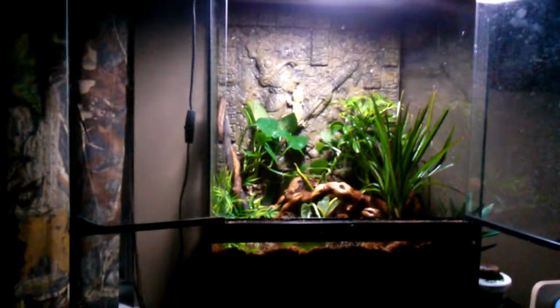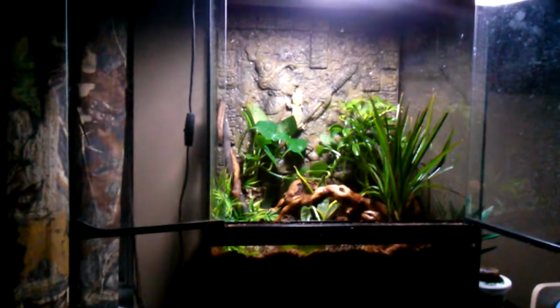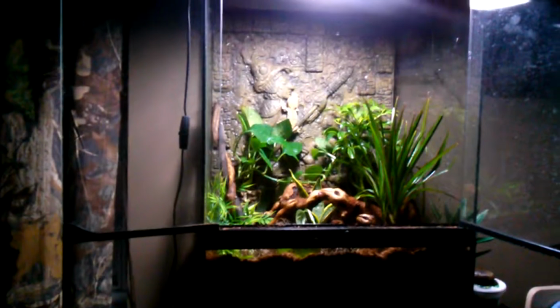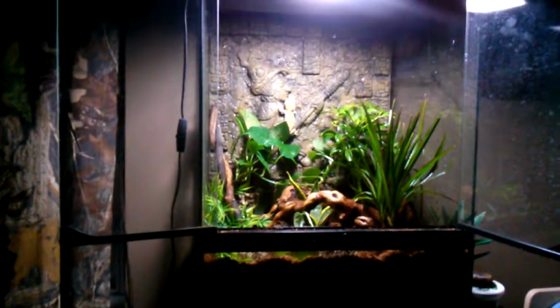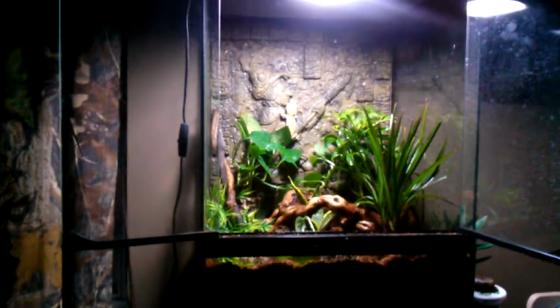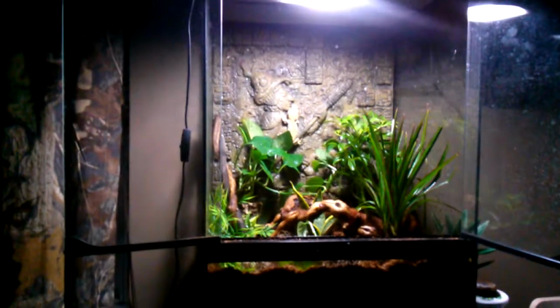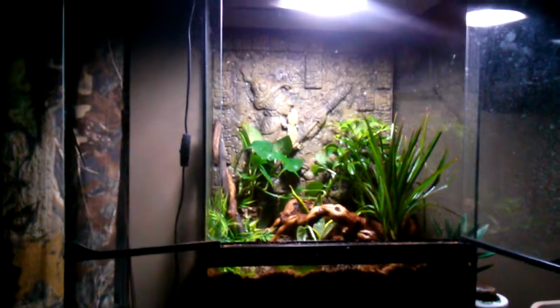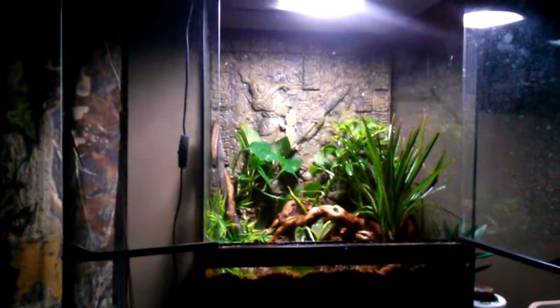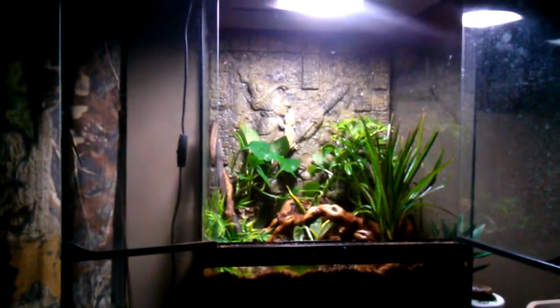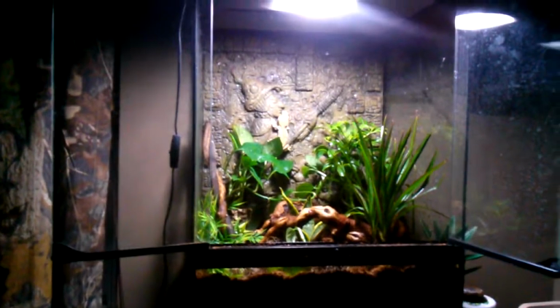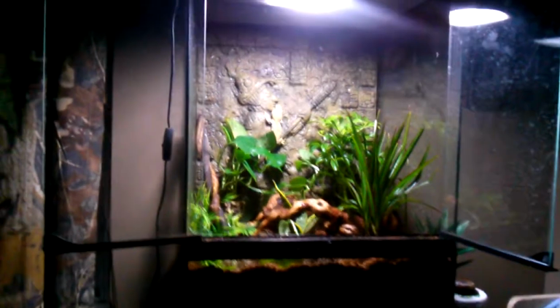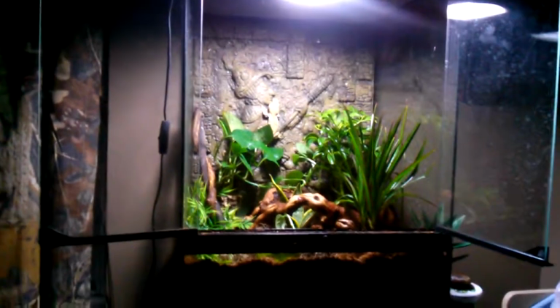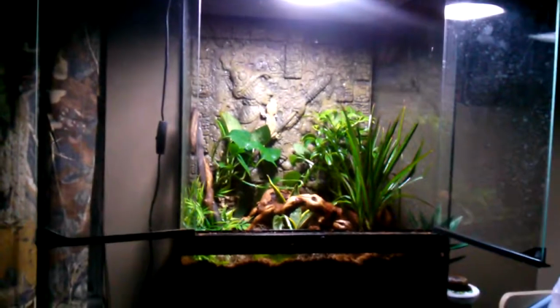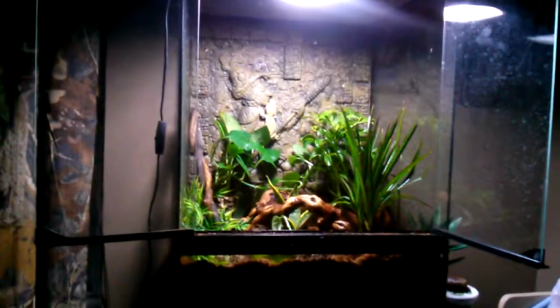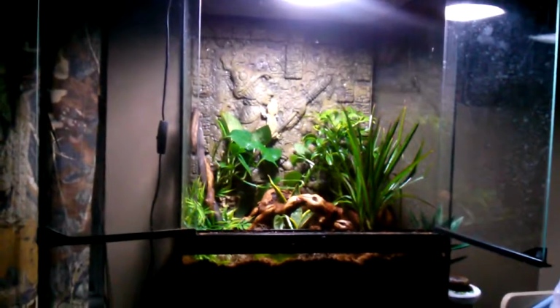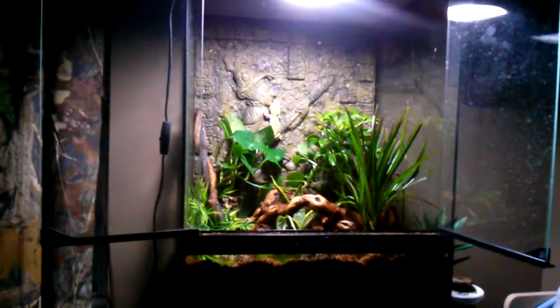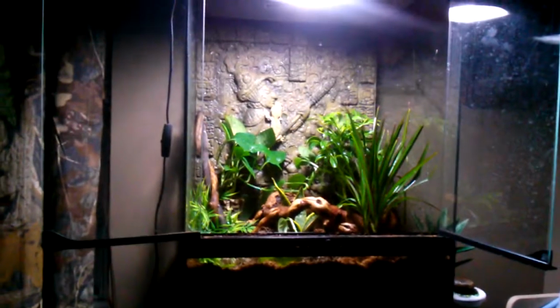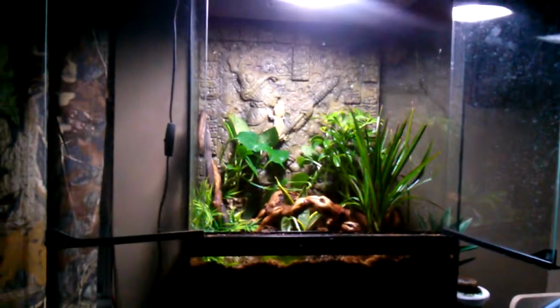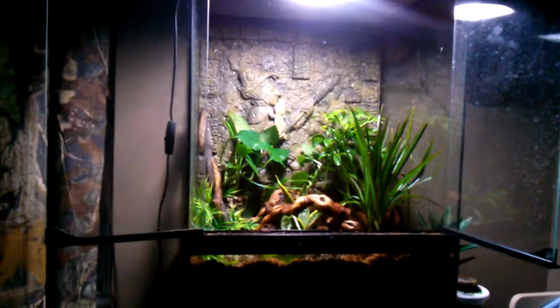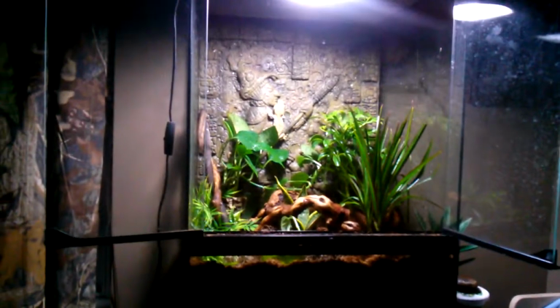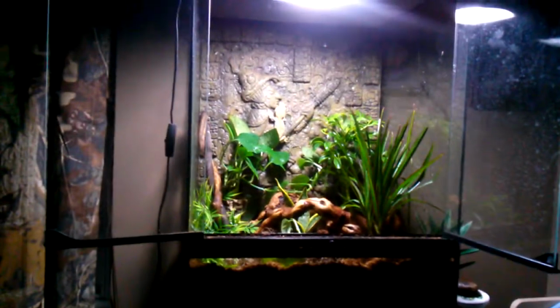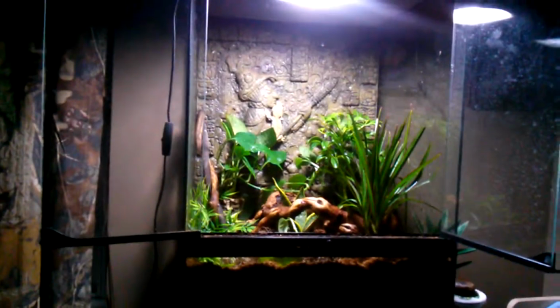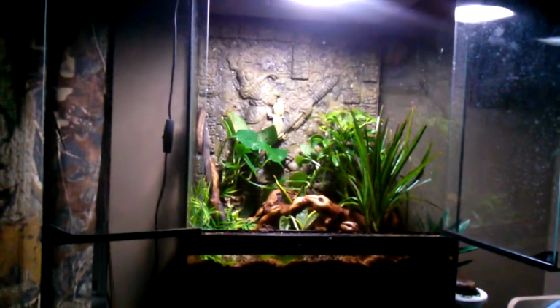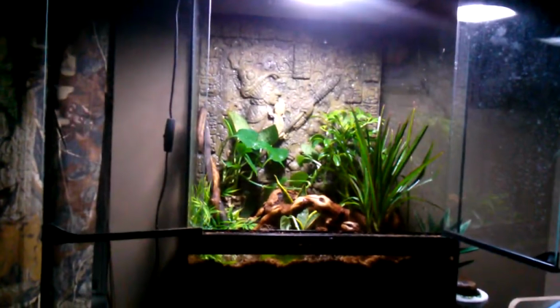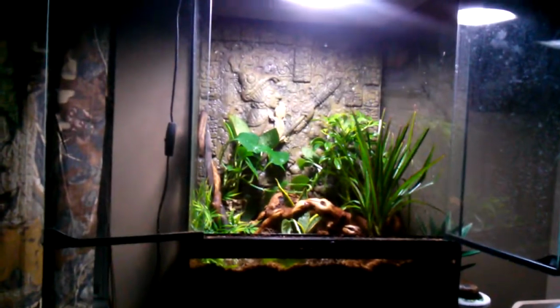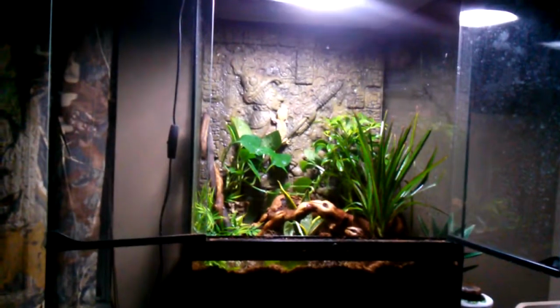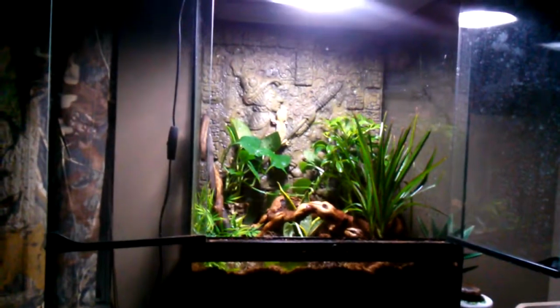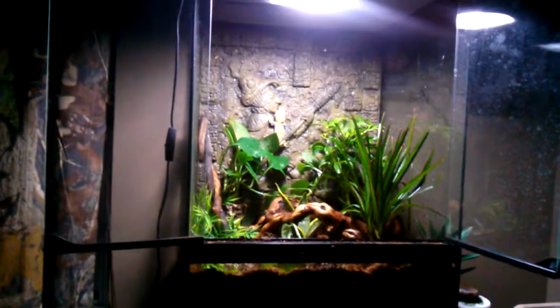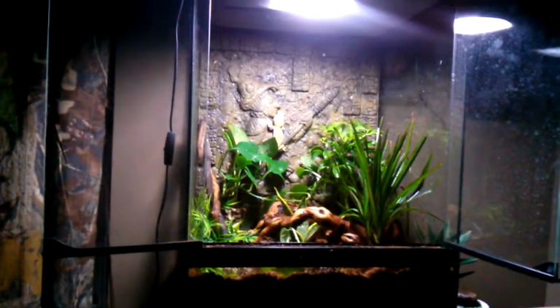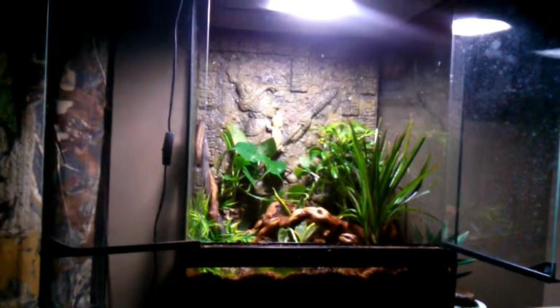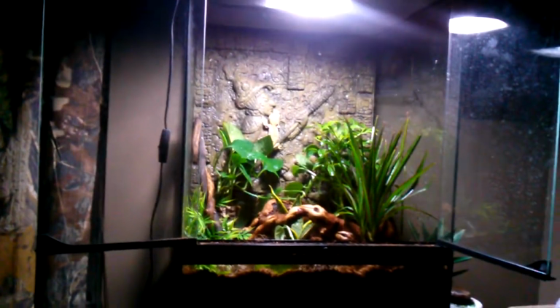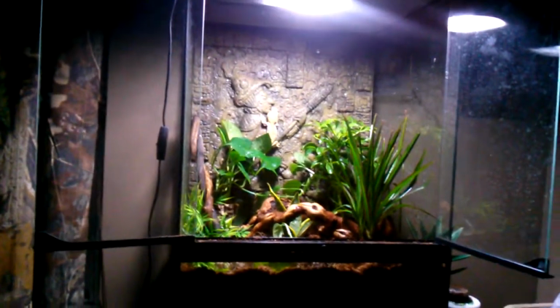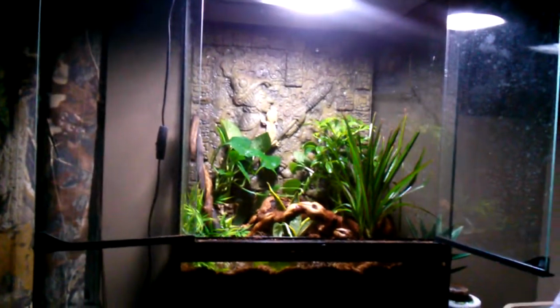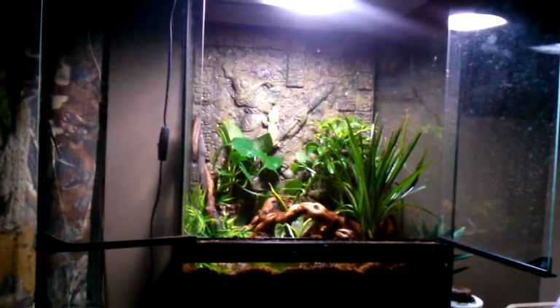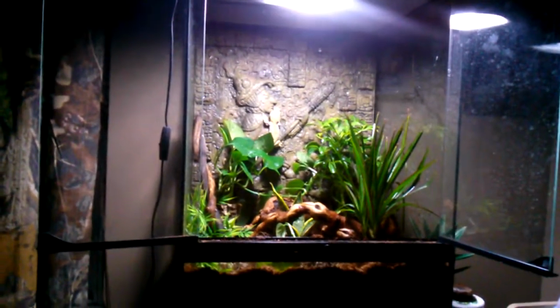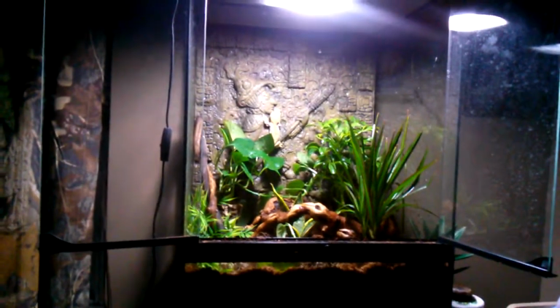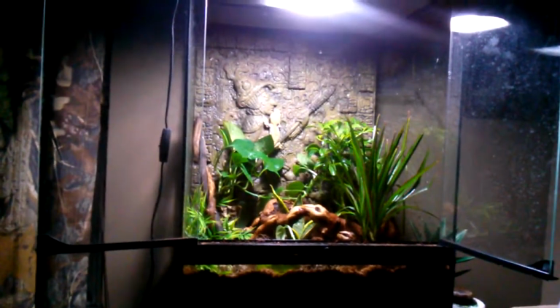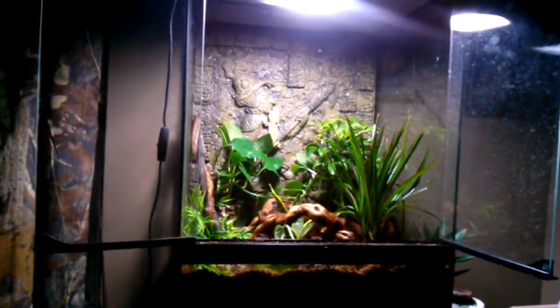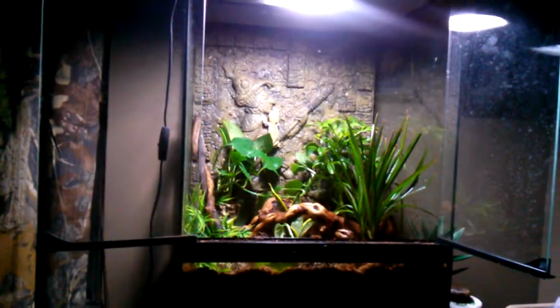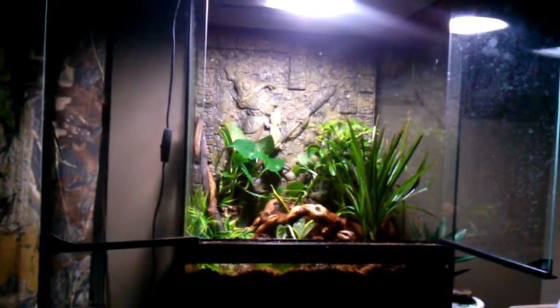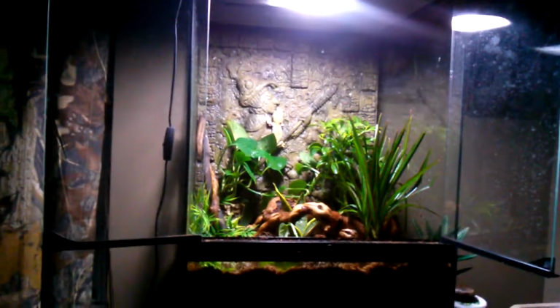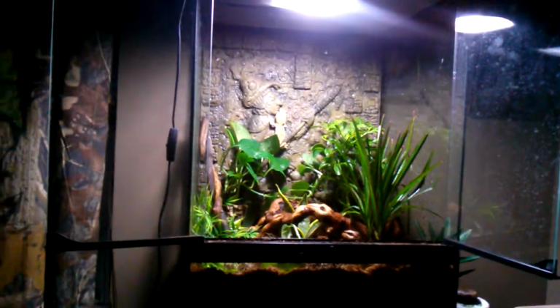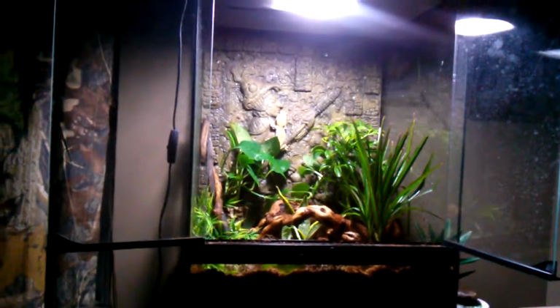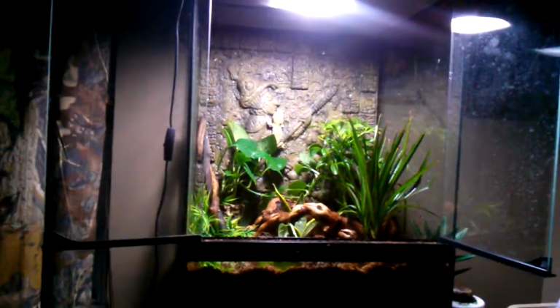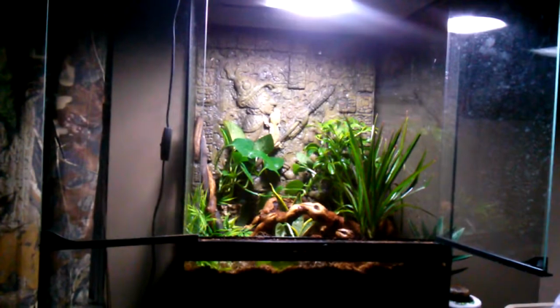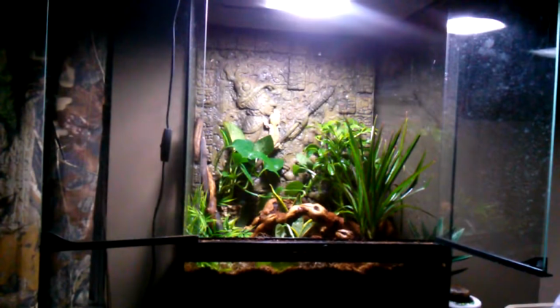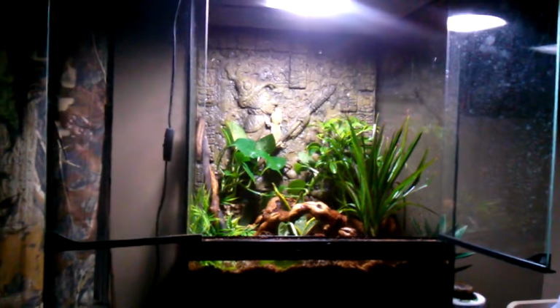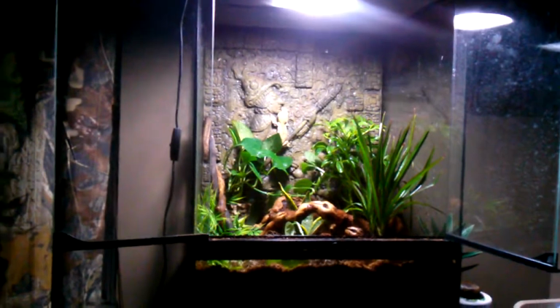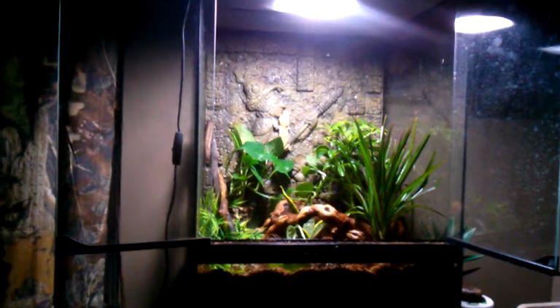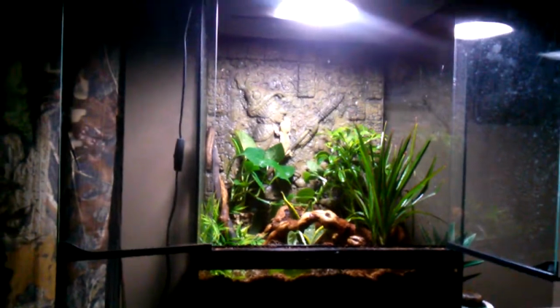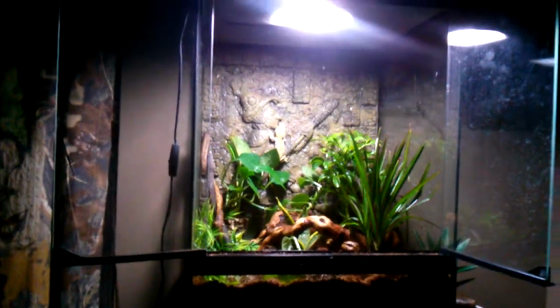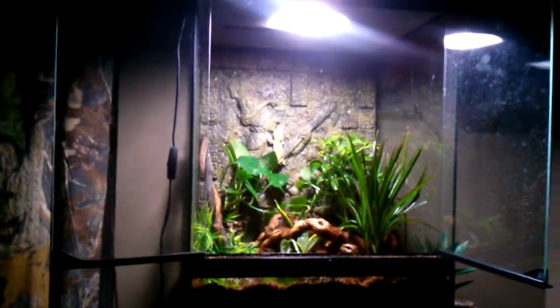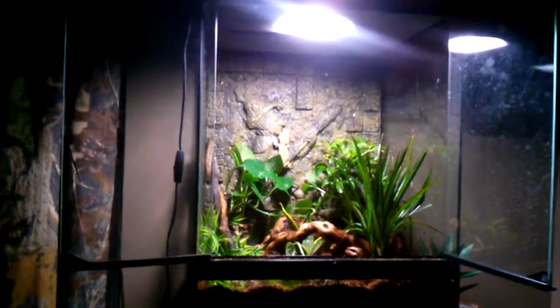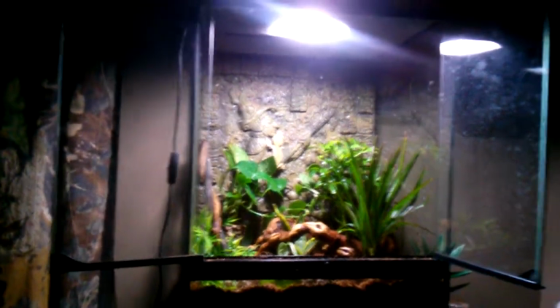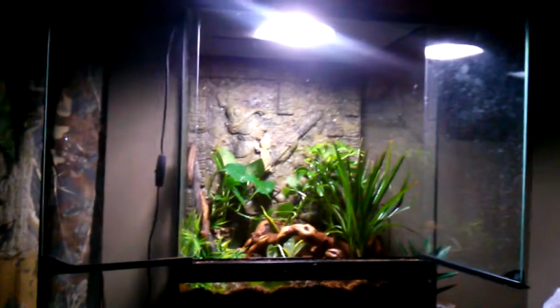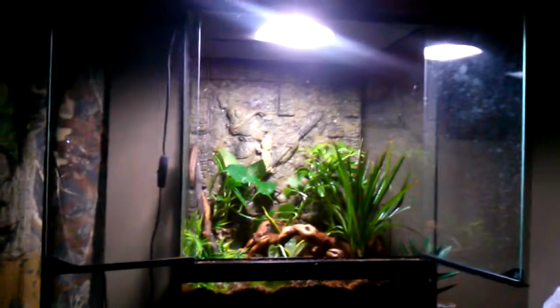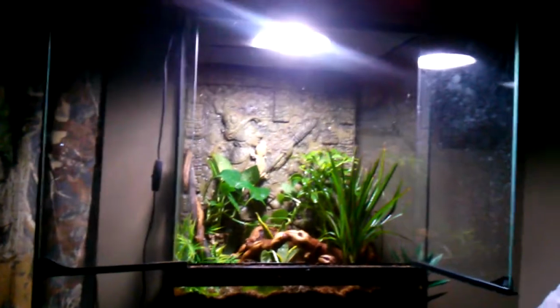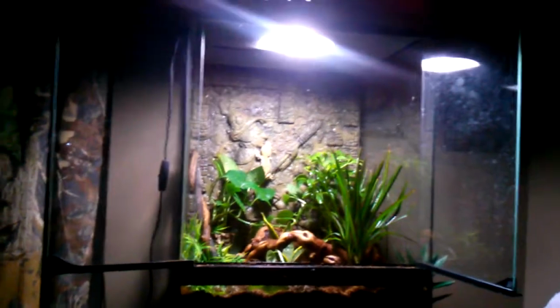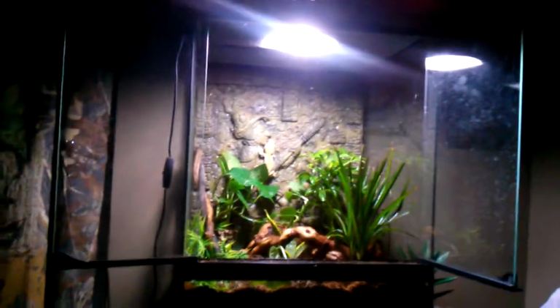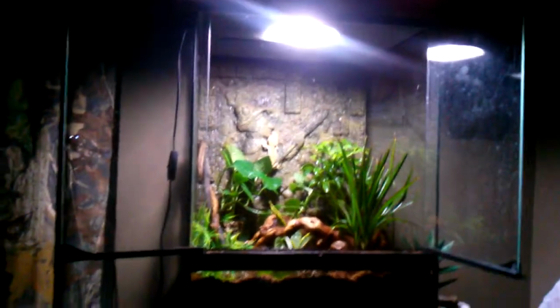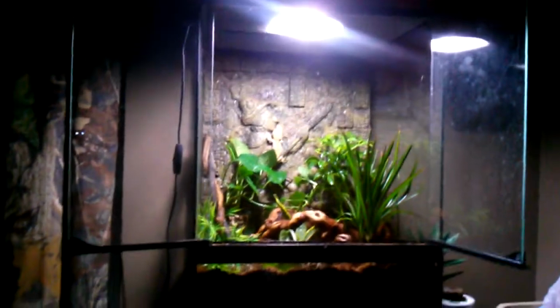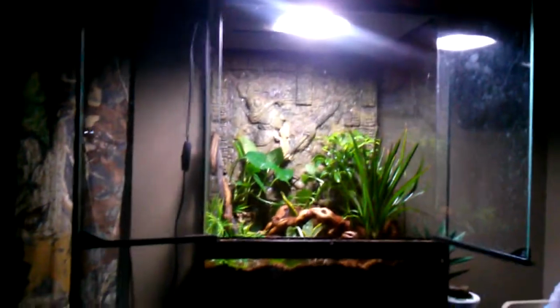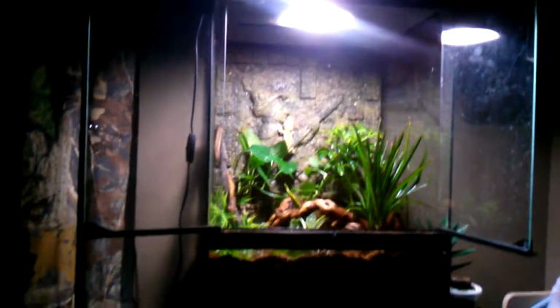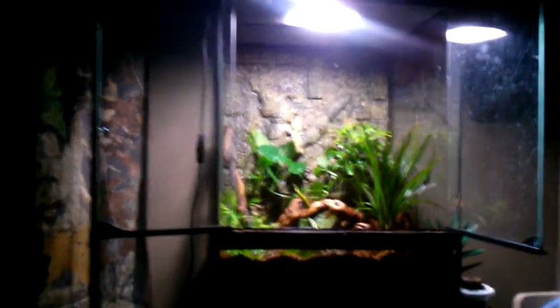What's up YouTube? It's me Zach here today, and this is my new crested gecko vivarium I just got done building like five minutes ago.